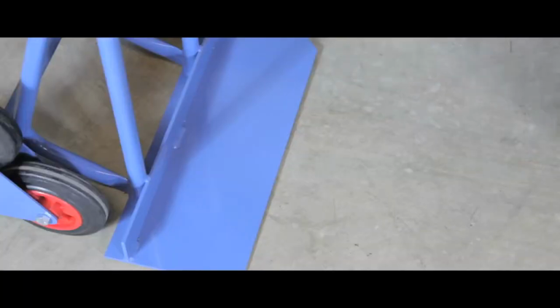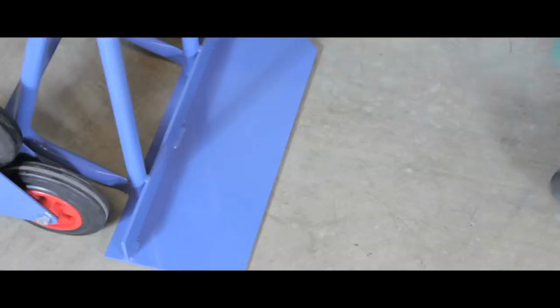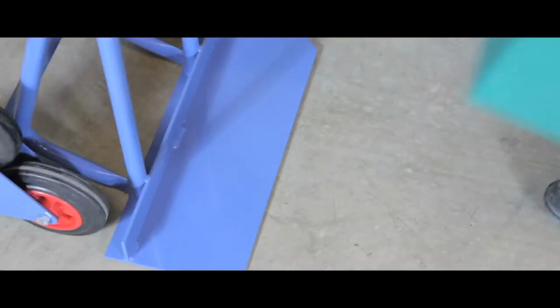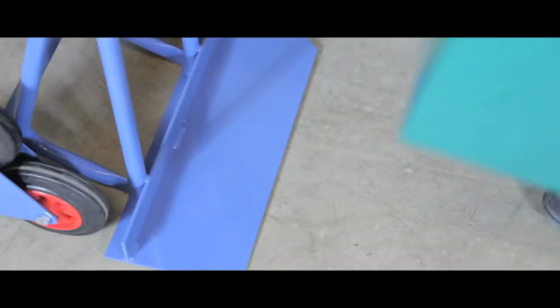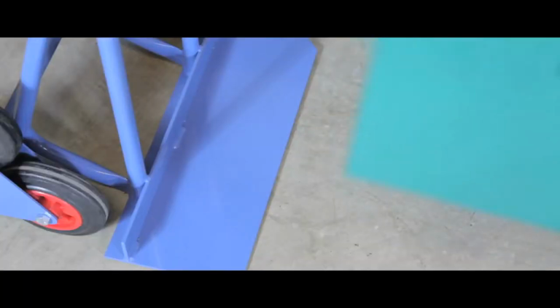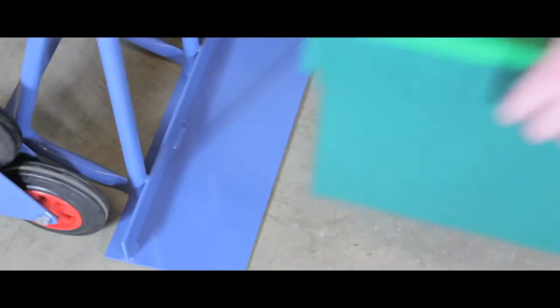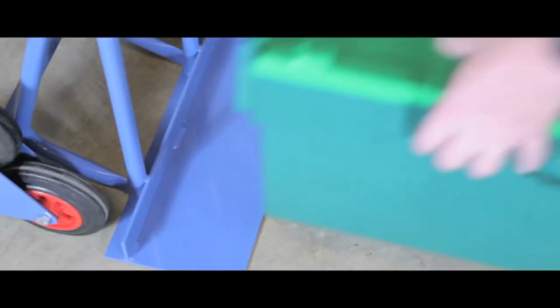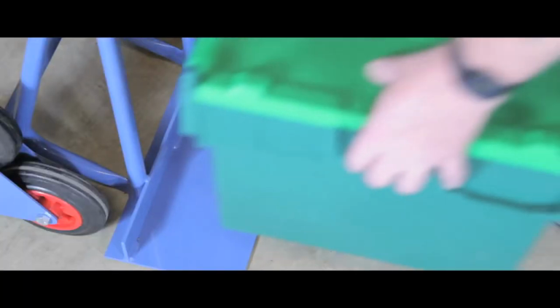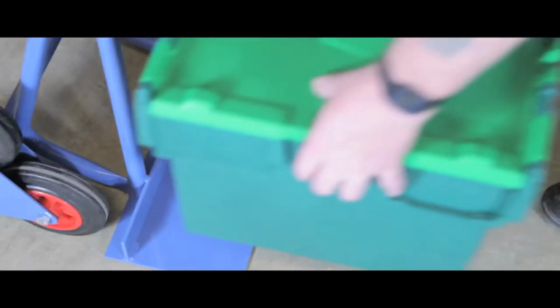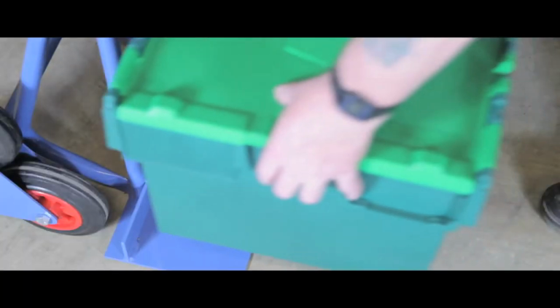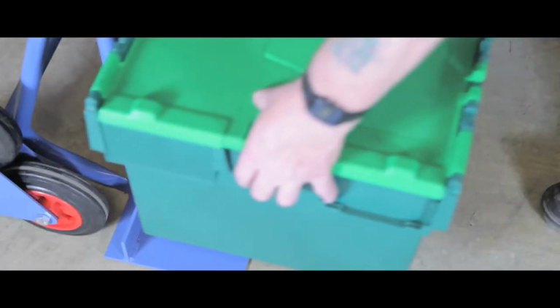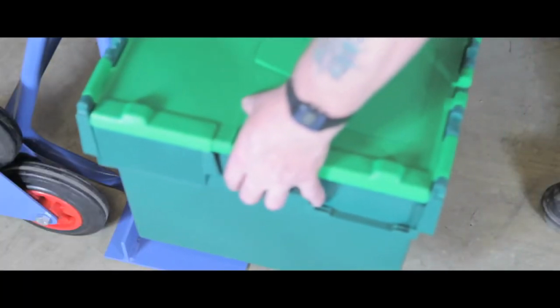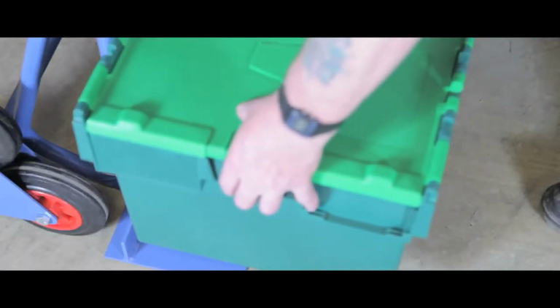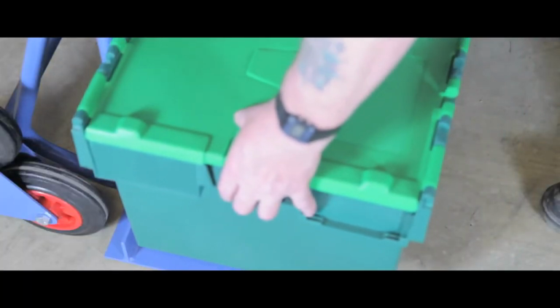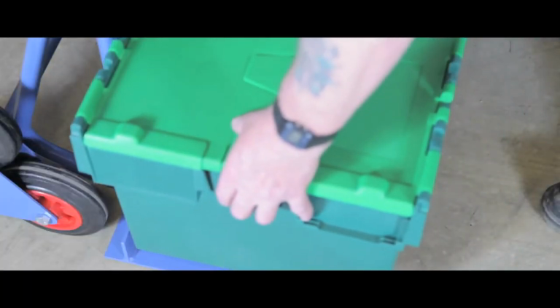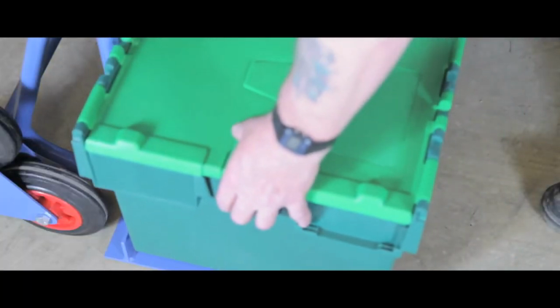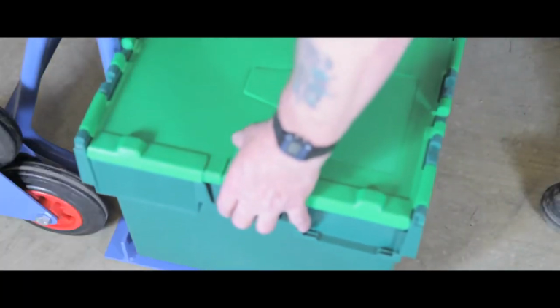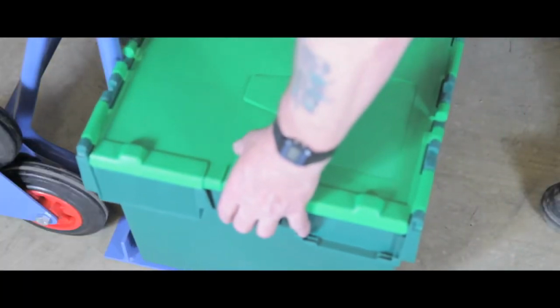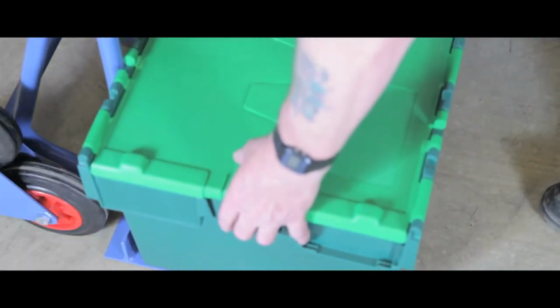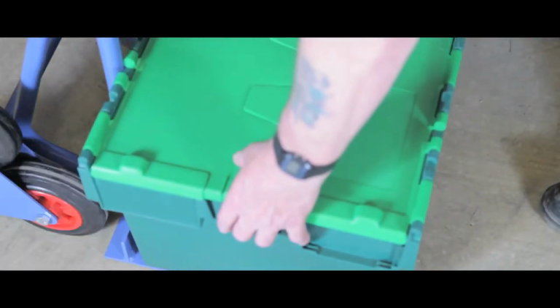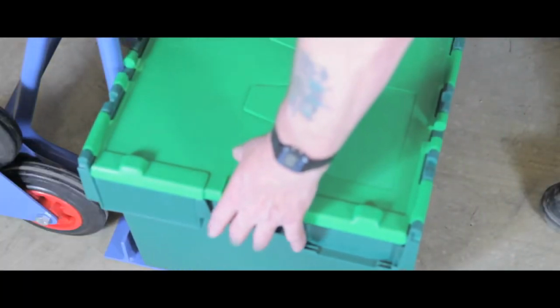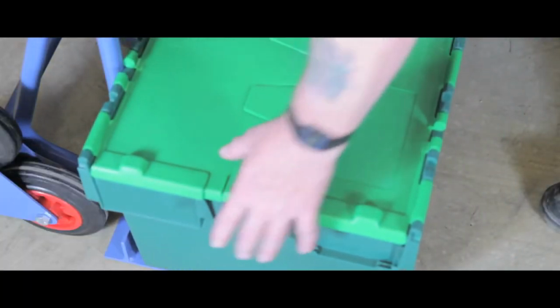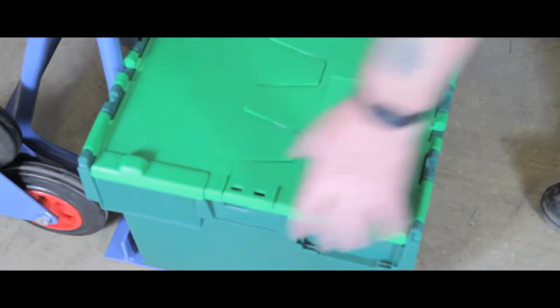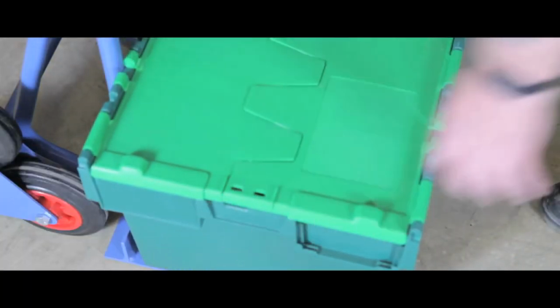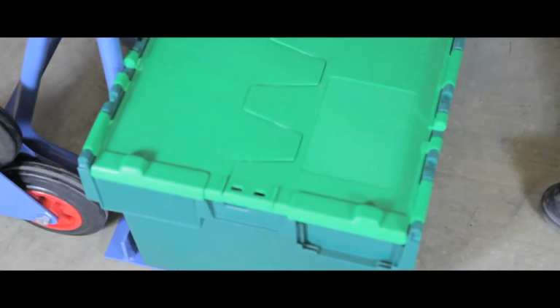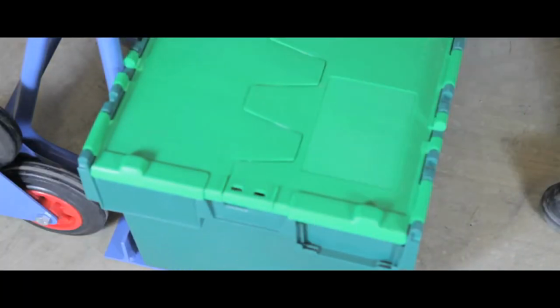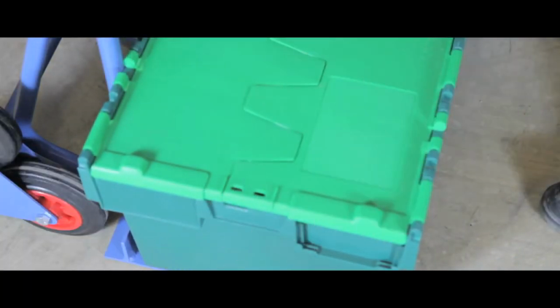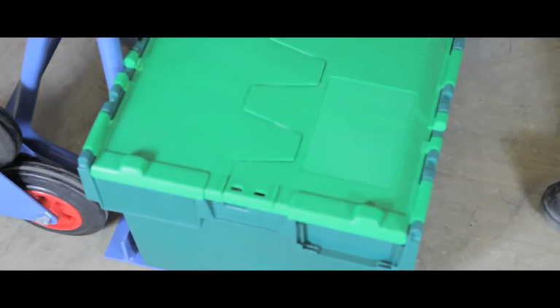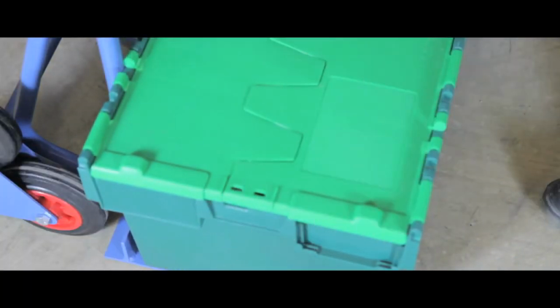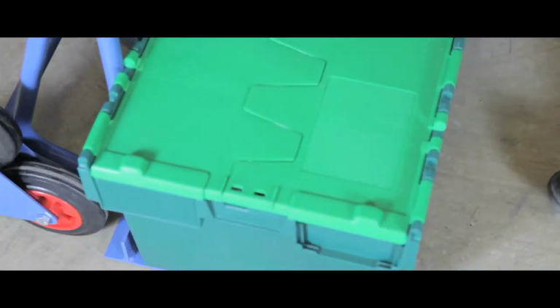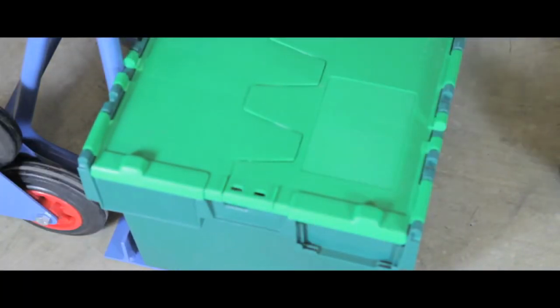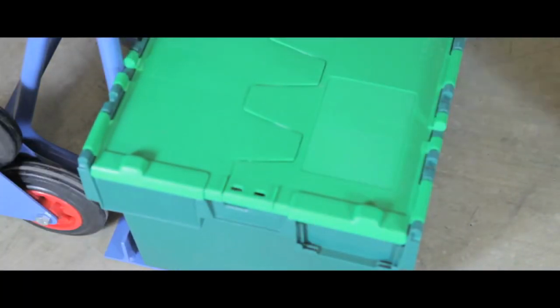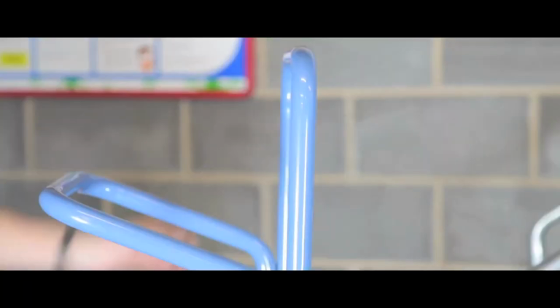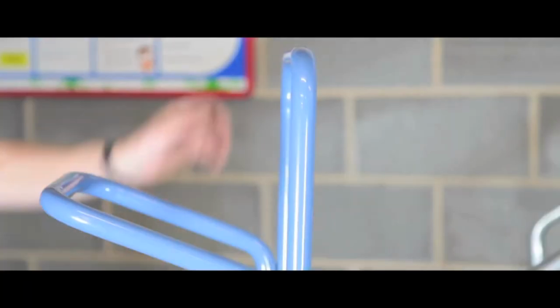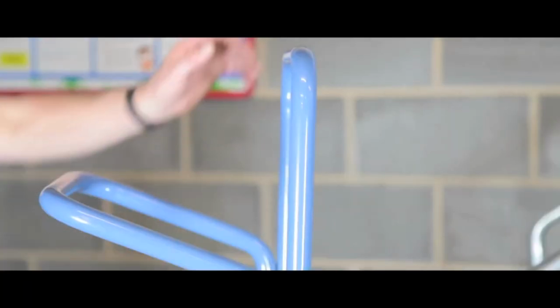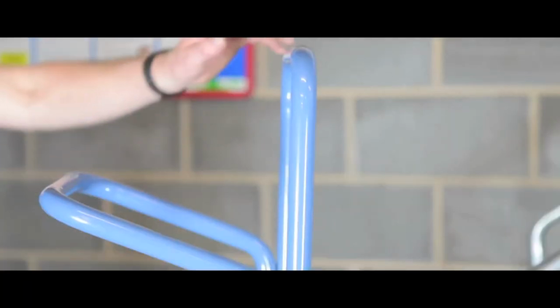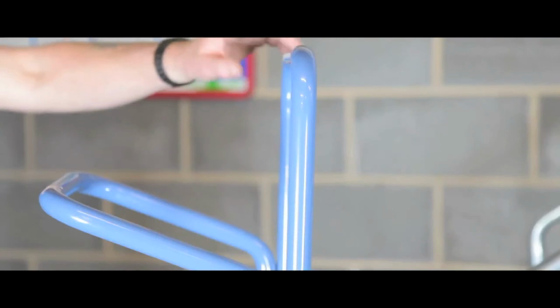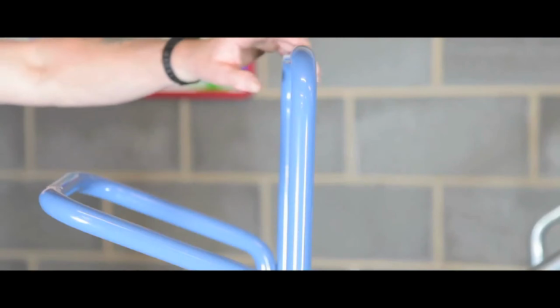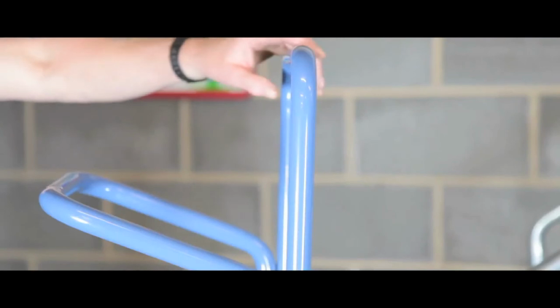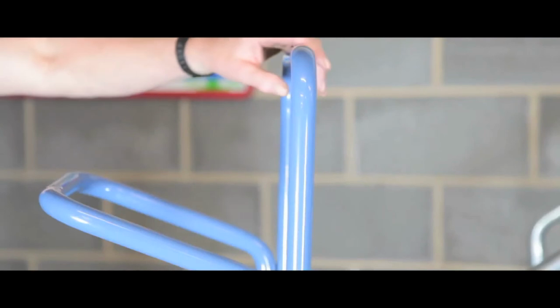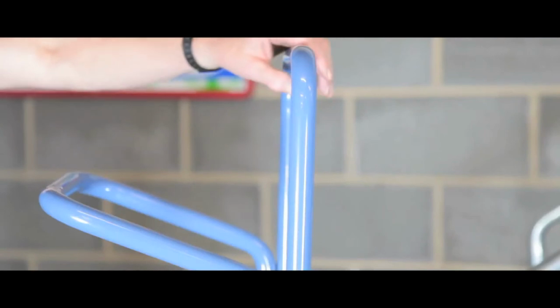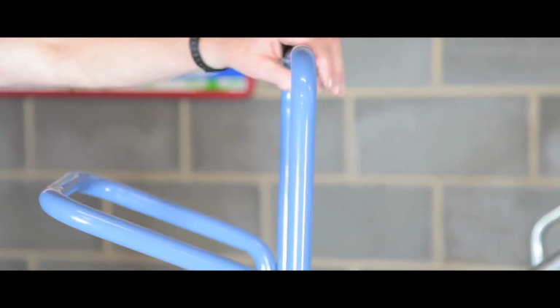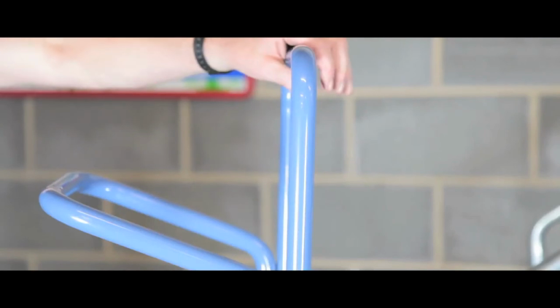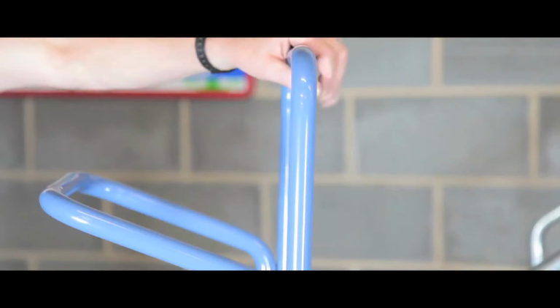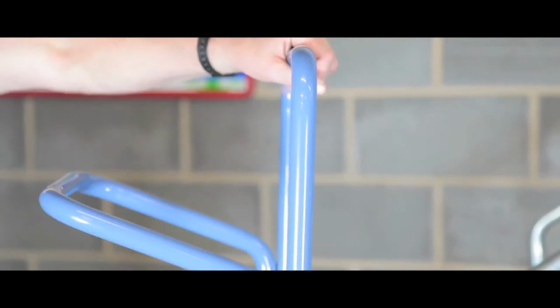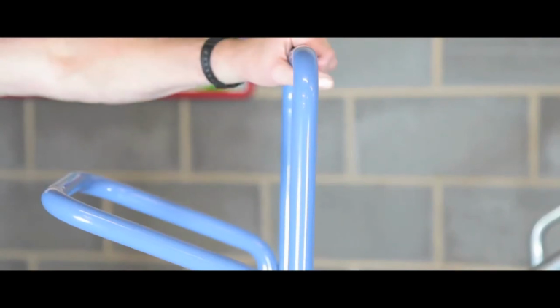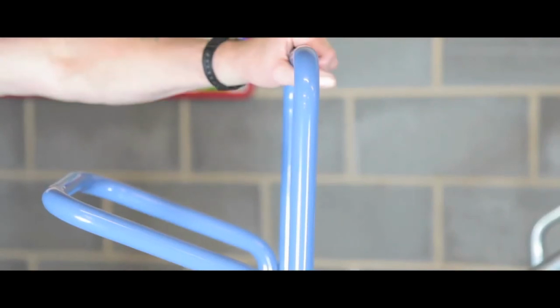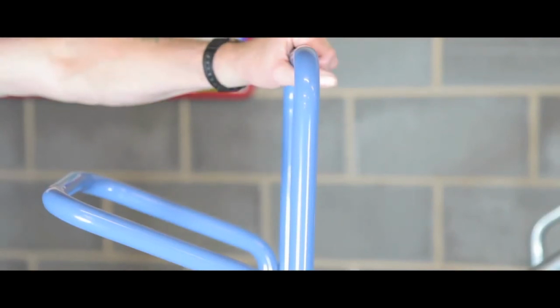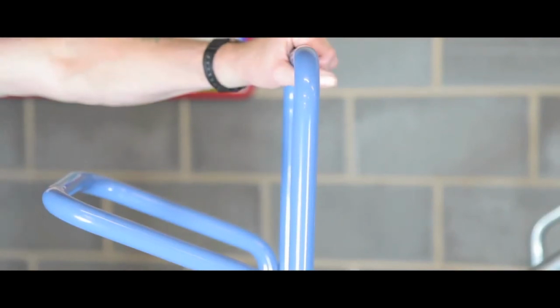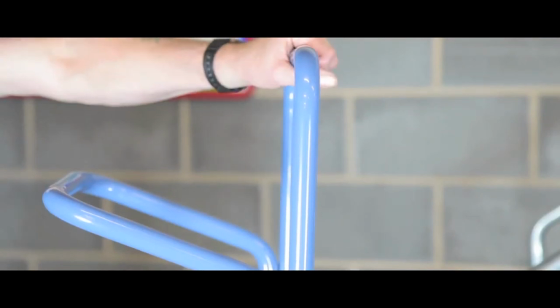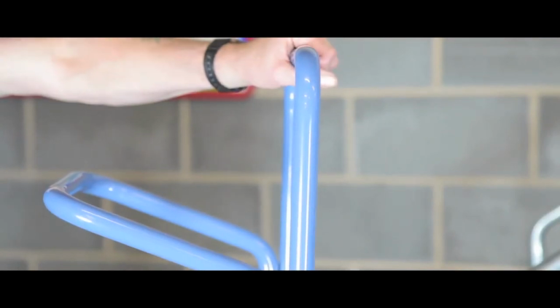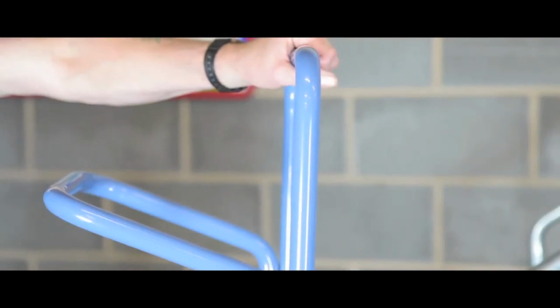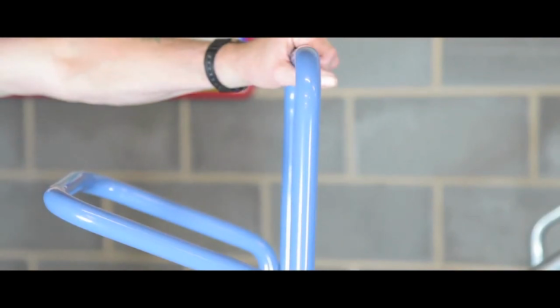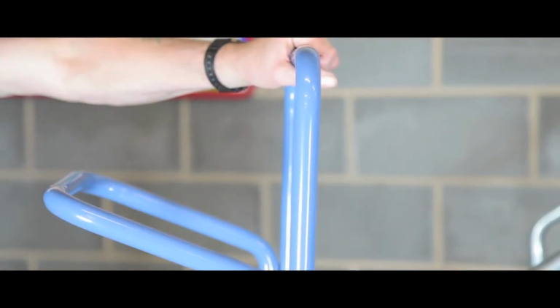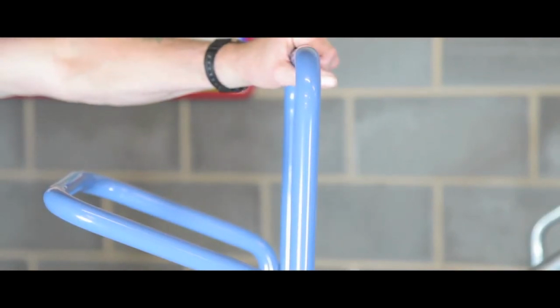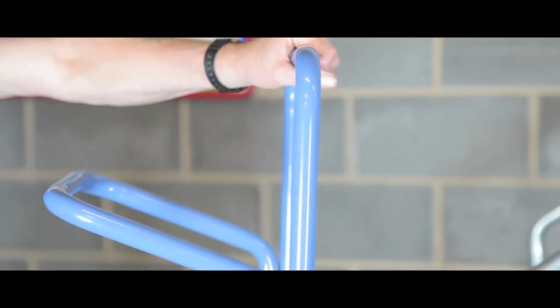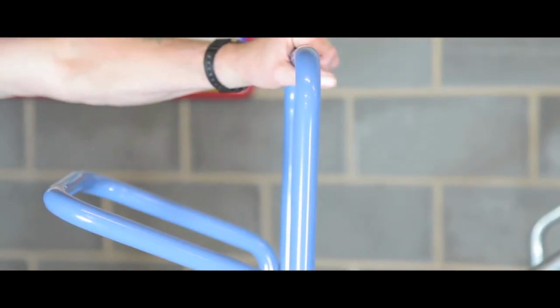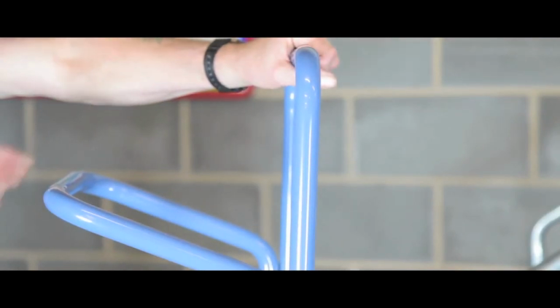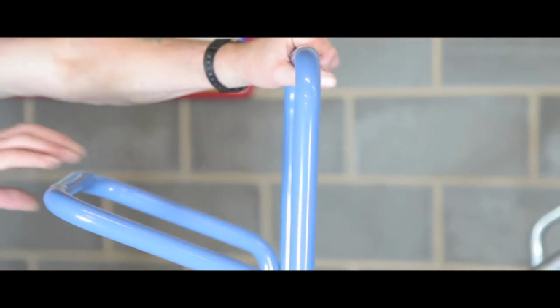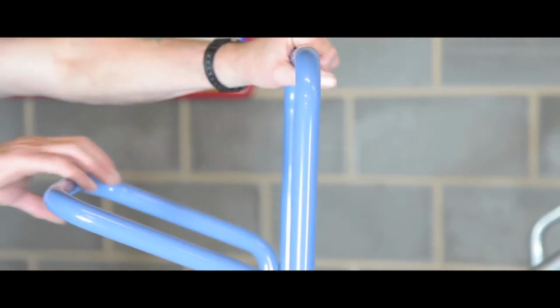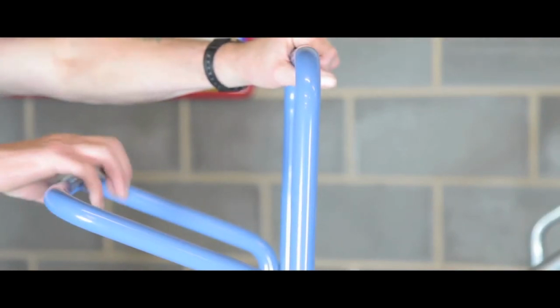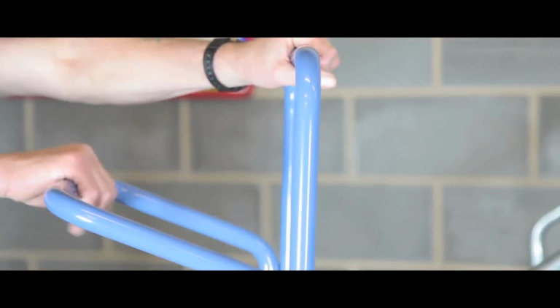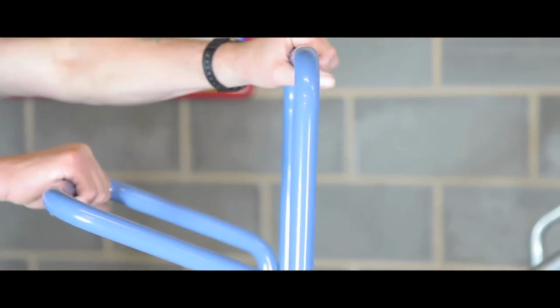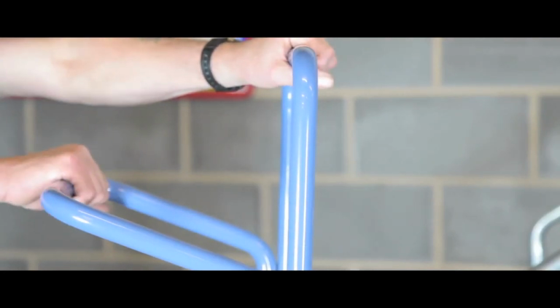The stair climber has a wide solid foot plate and two handle positions for added comfort and versatility.